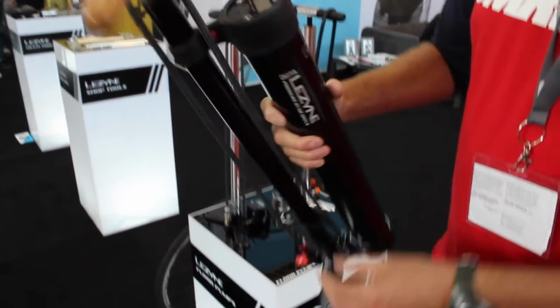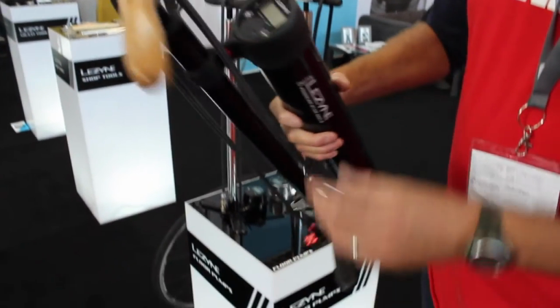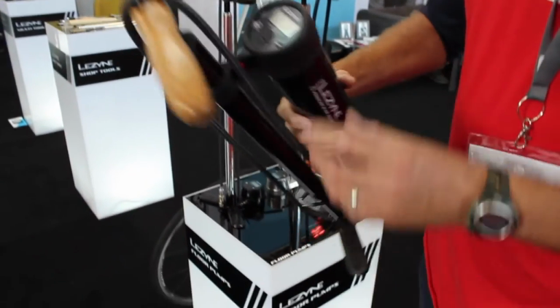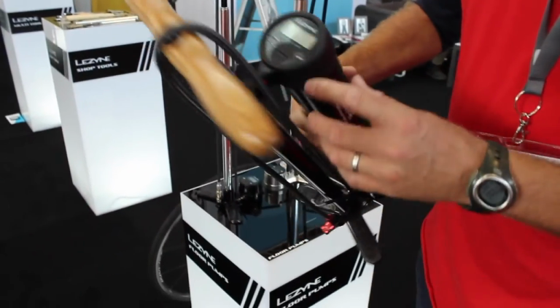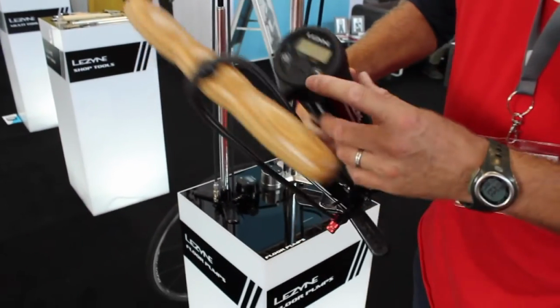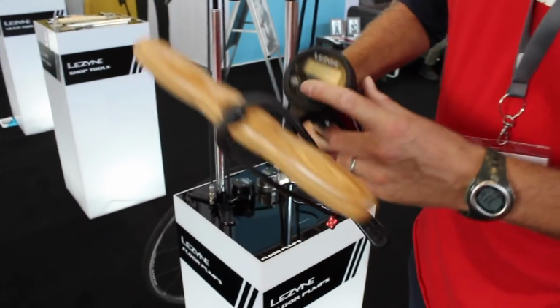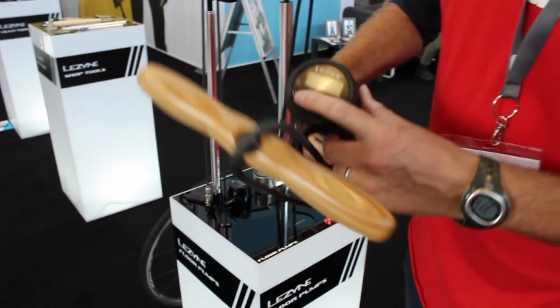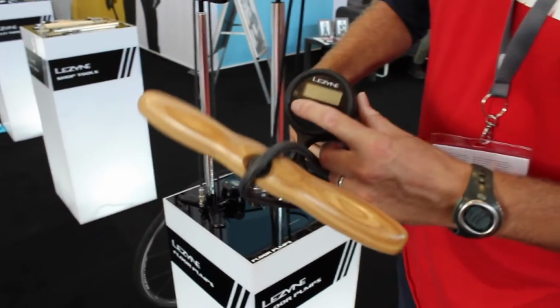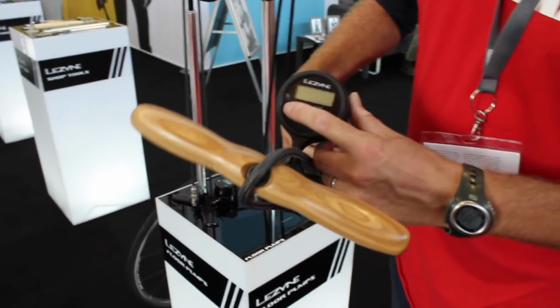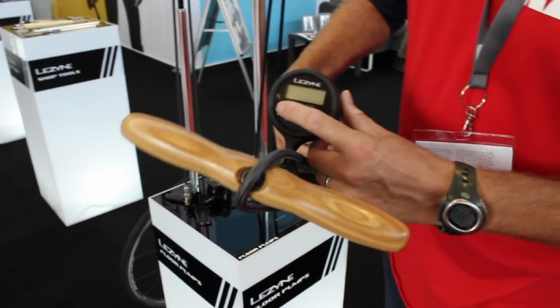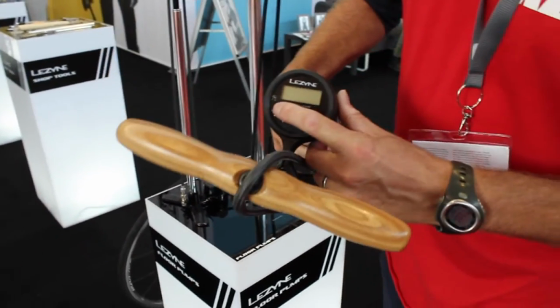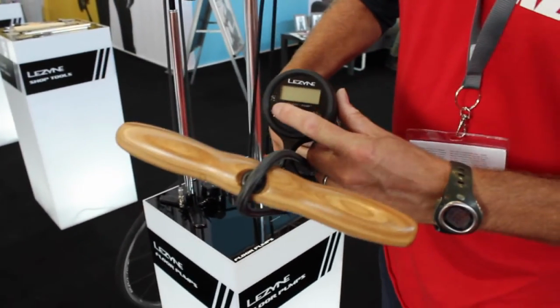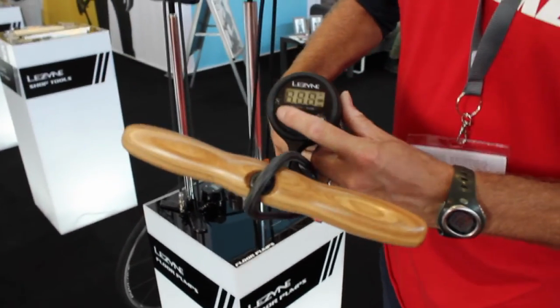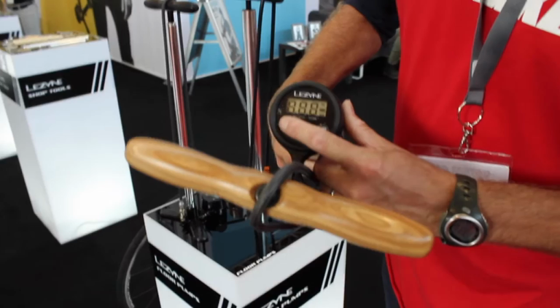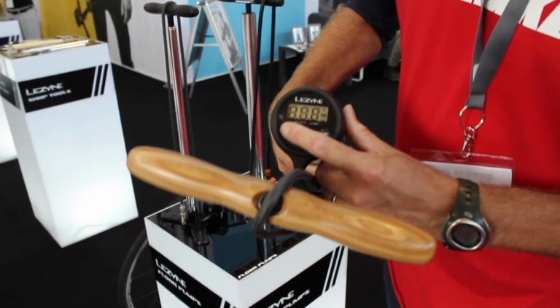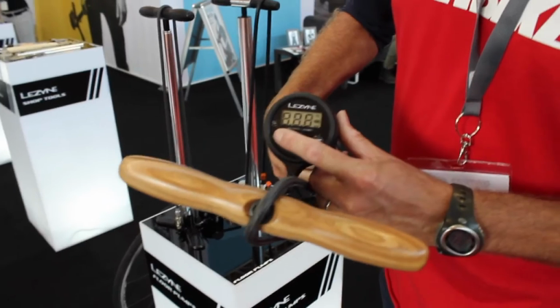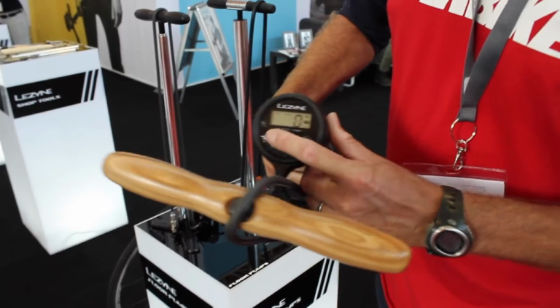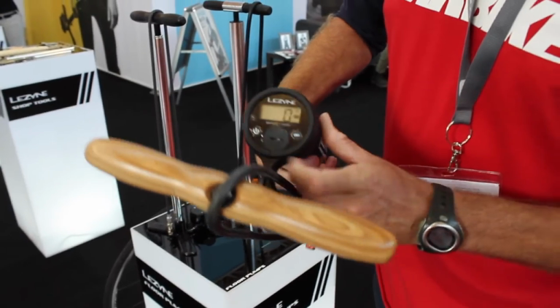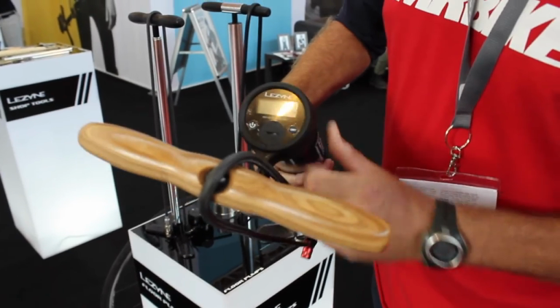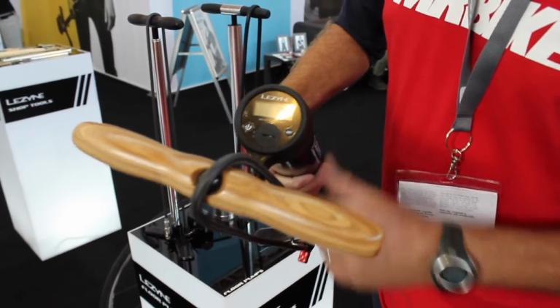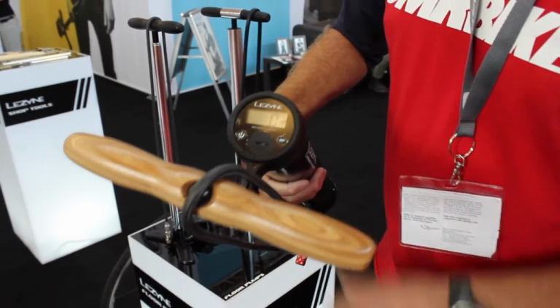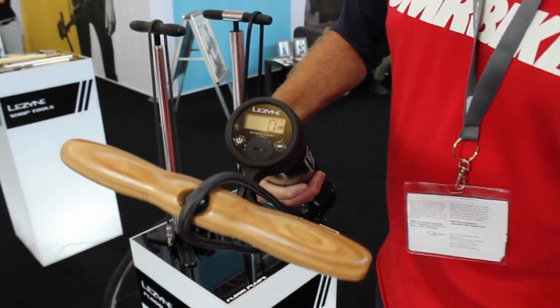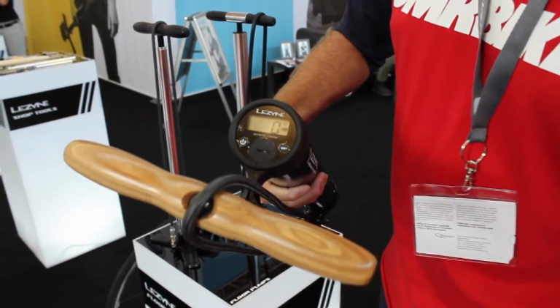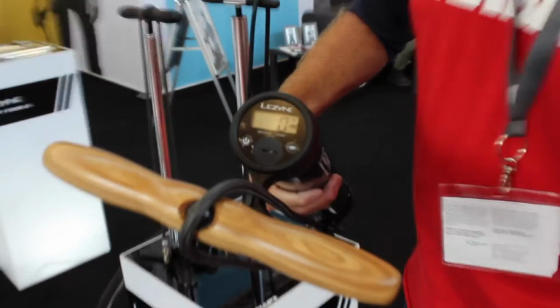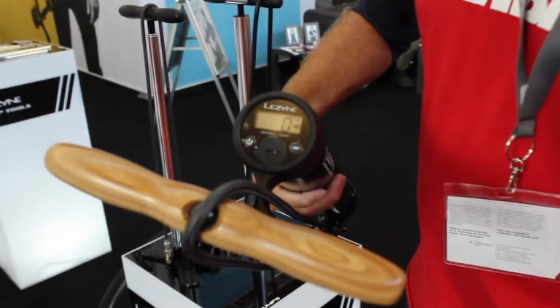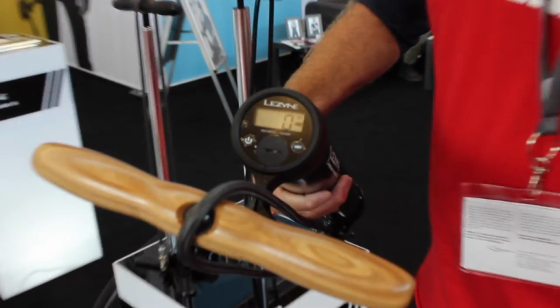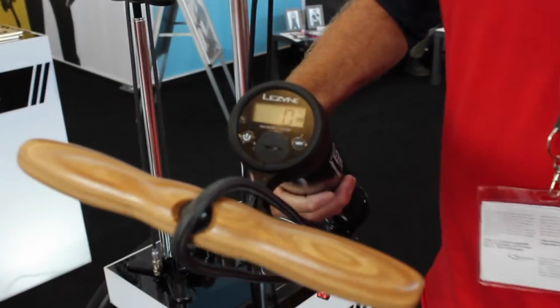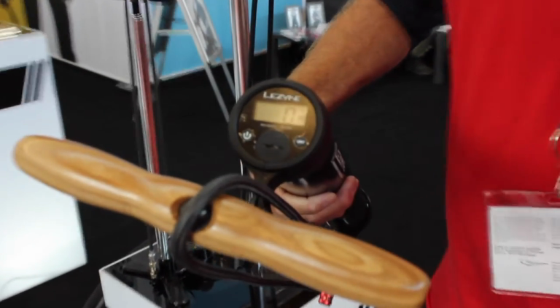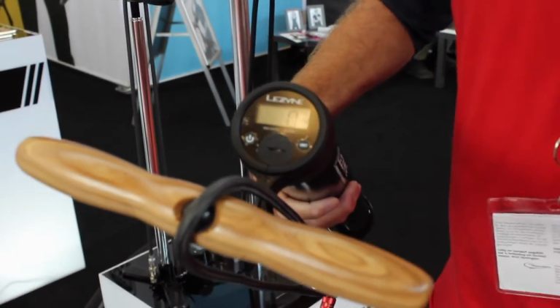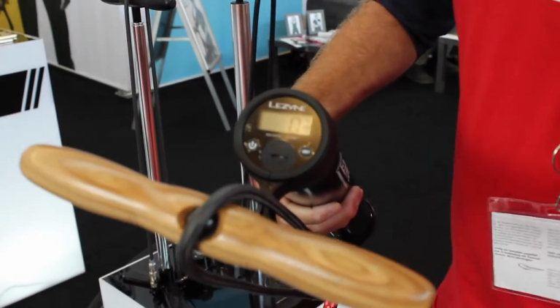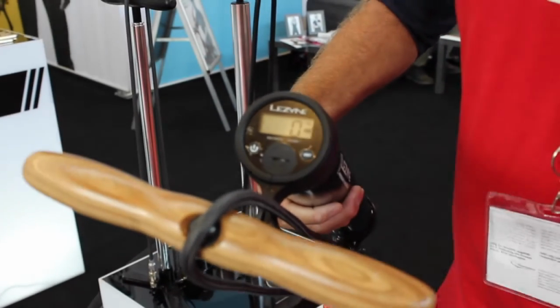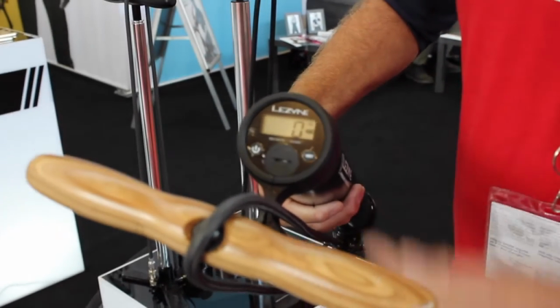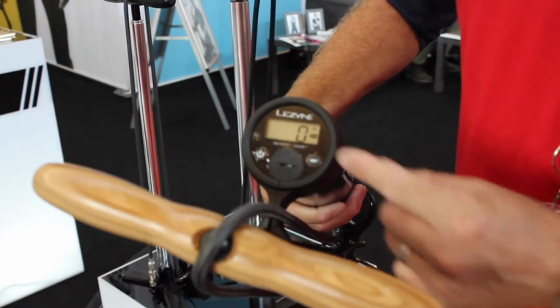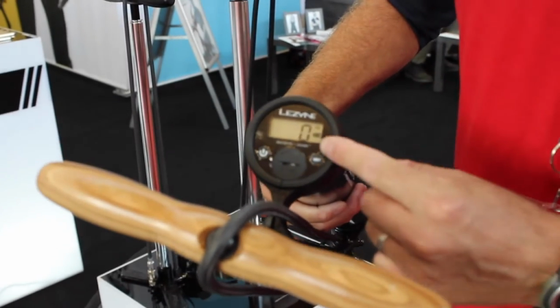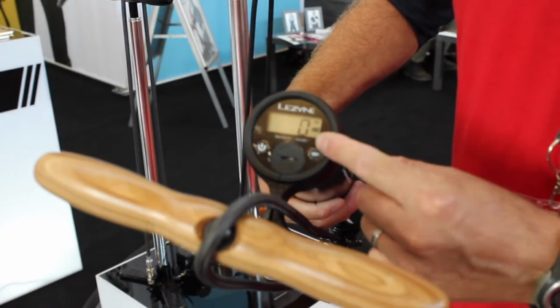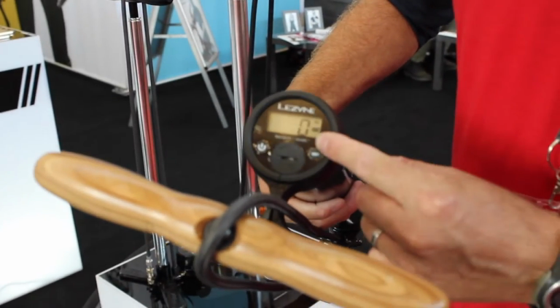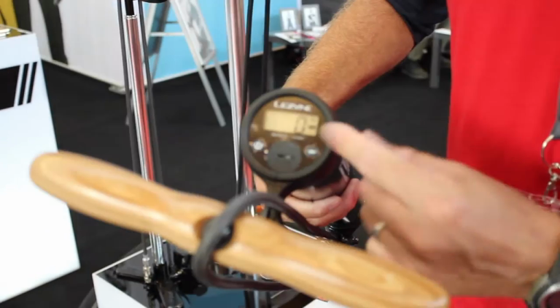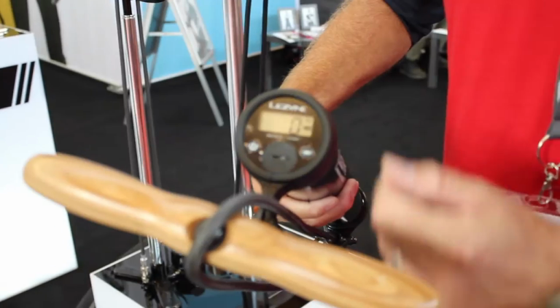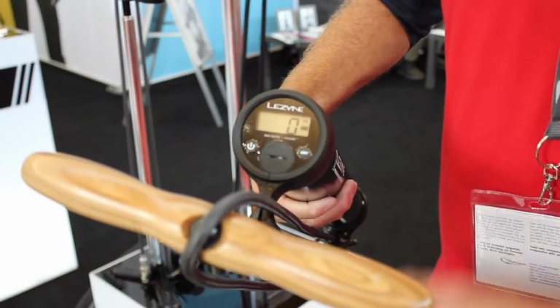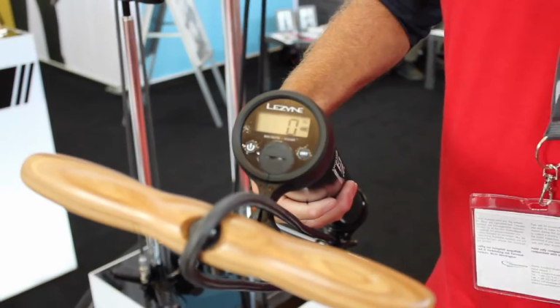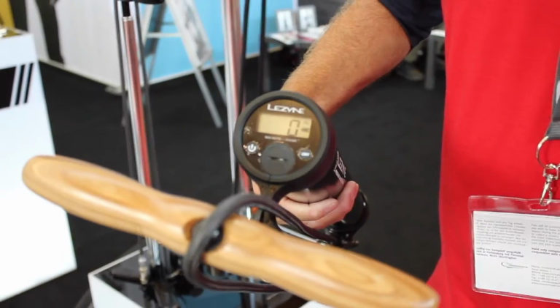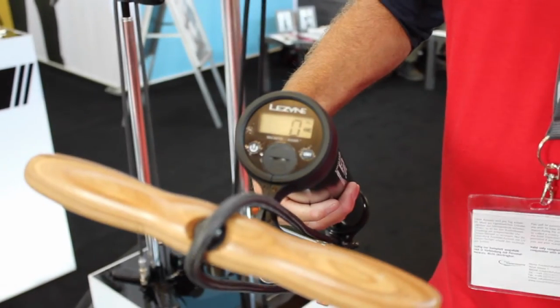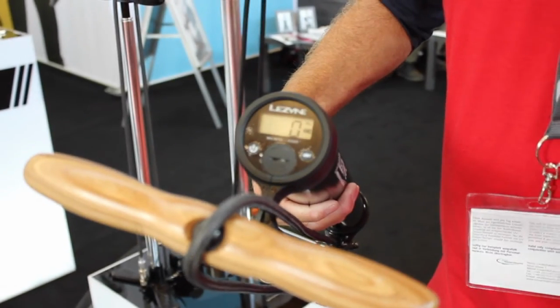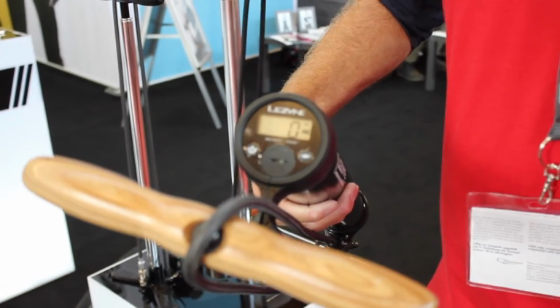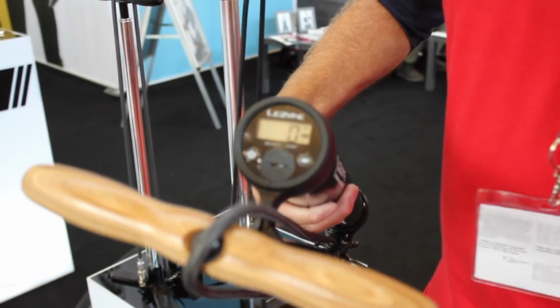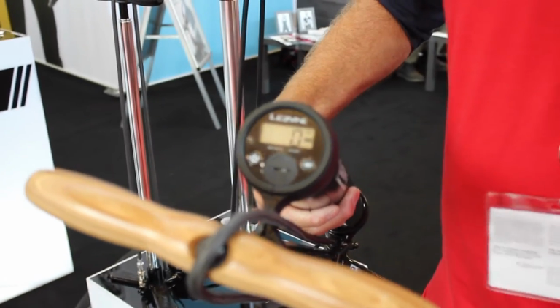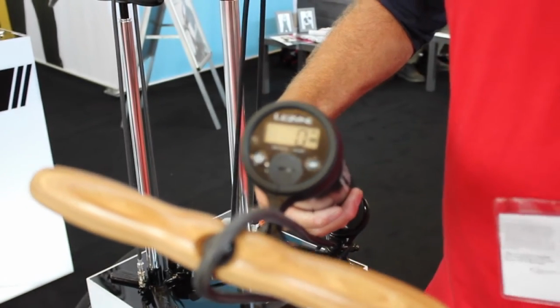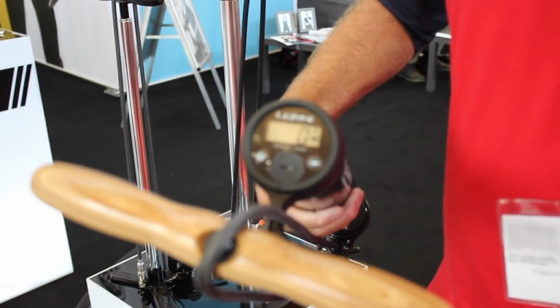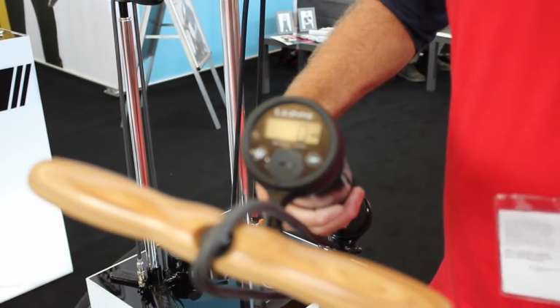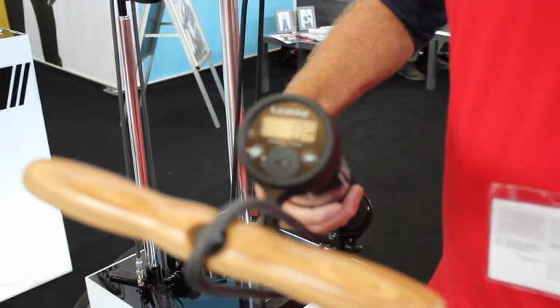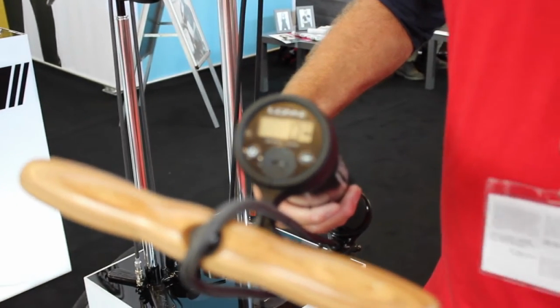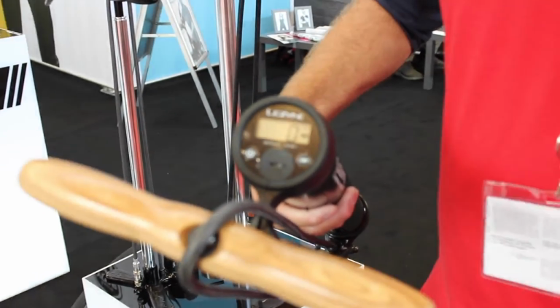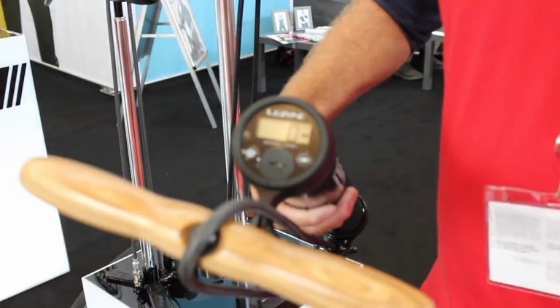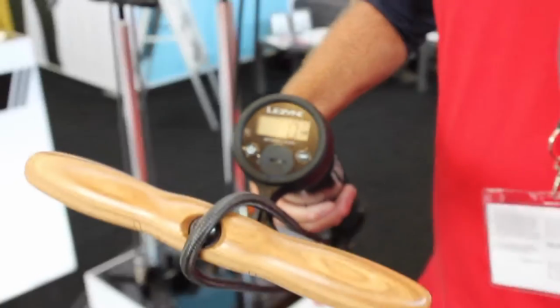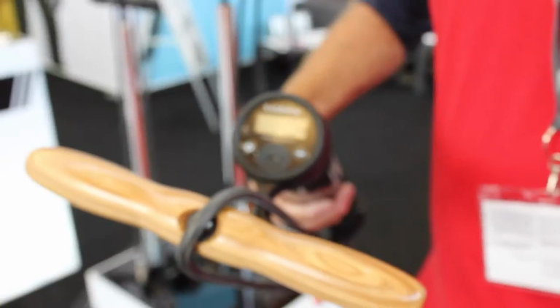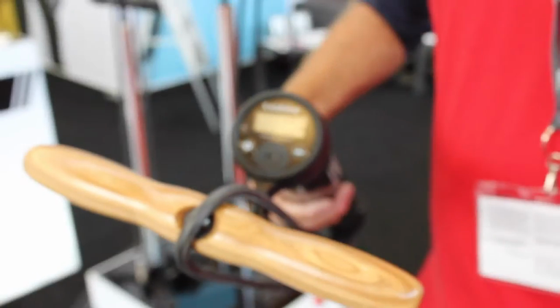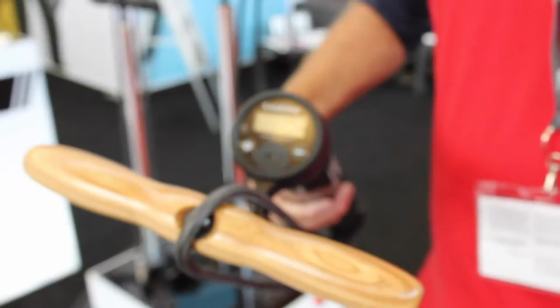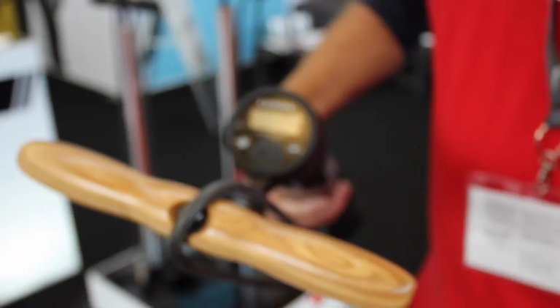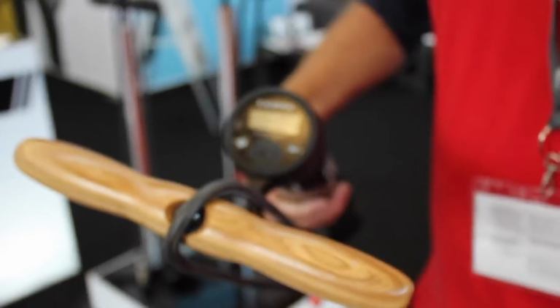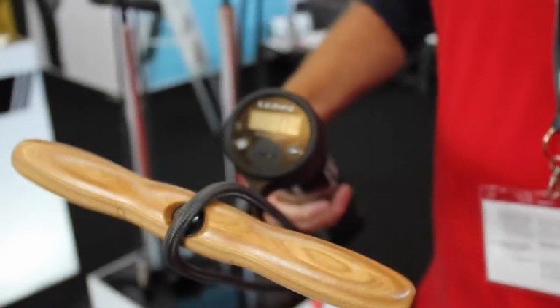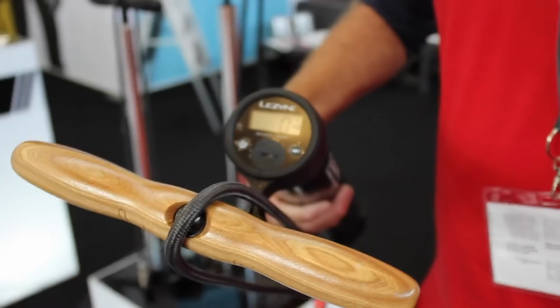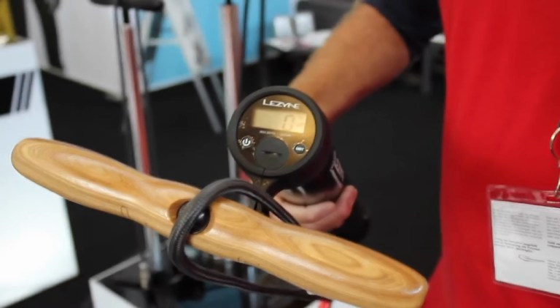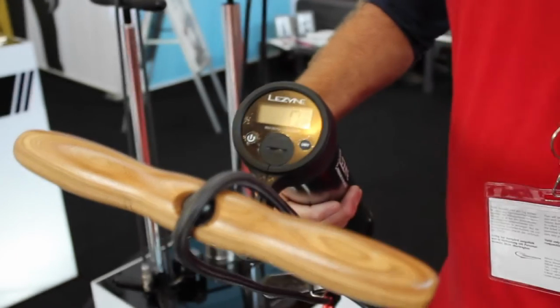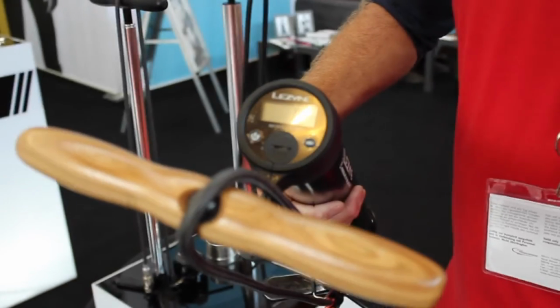There are two models from Lezyne. This is the digital model. You've got a beautifully inset digital gauge — very accurate.